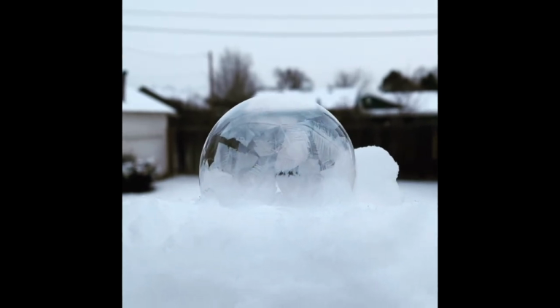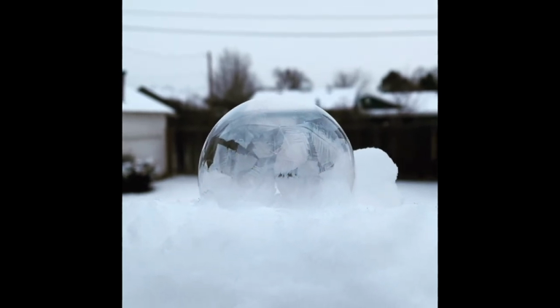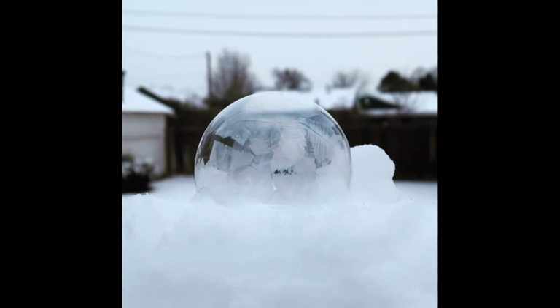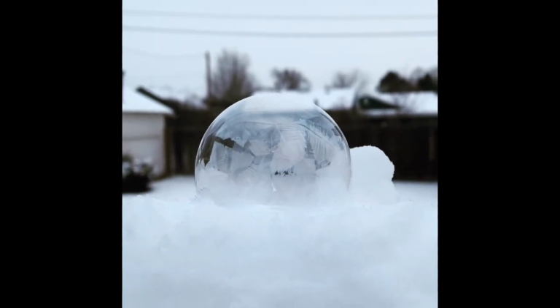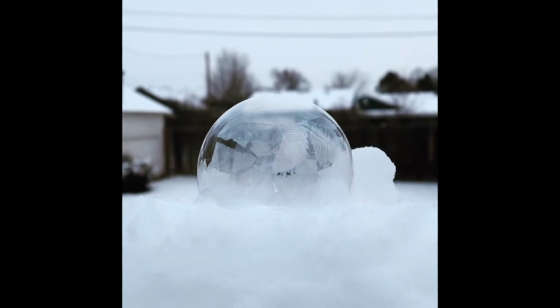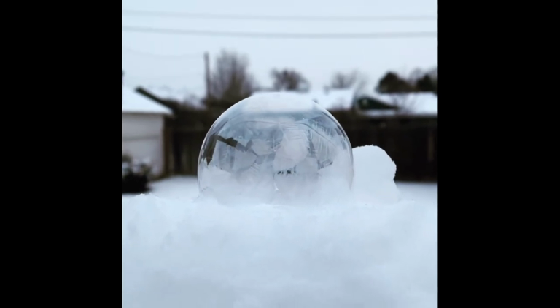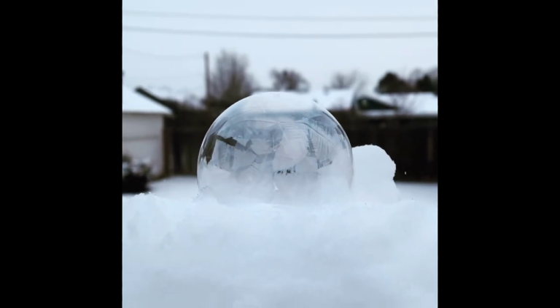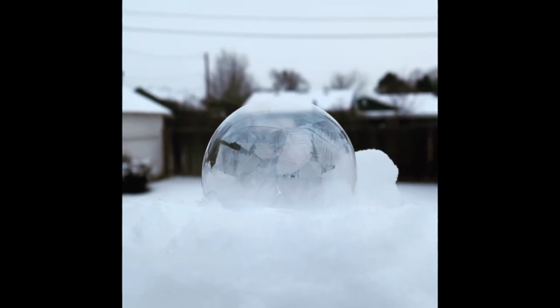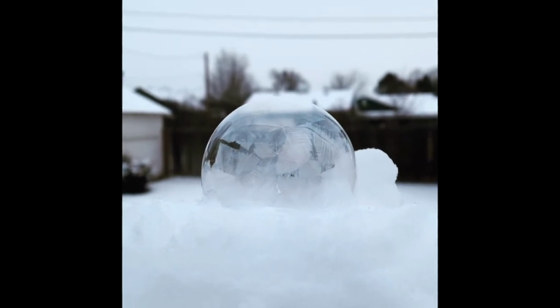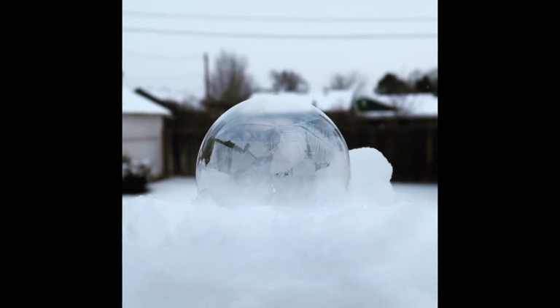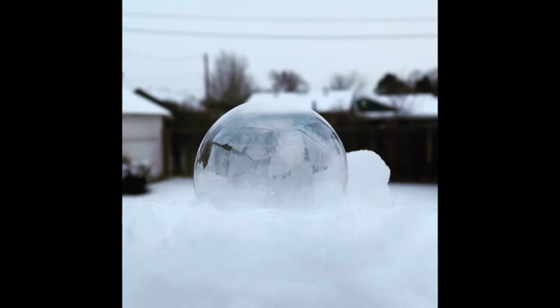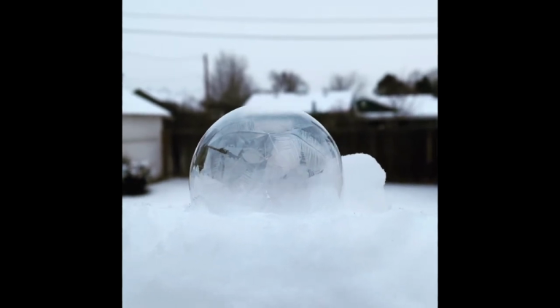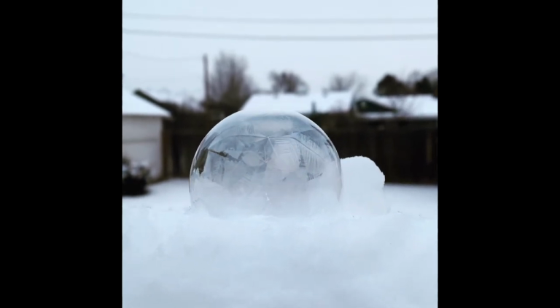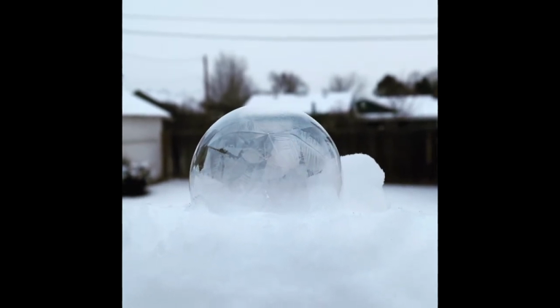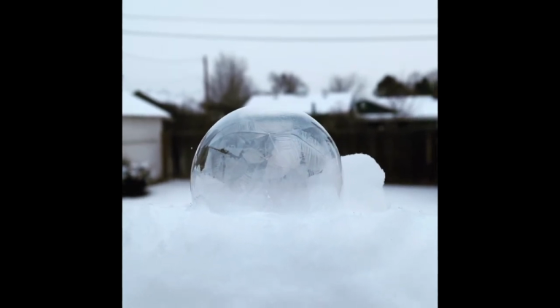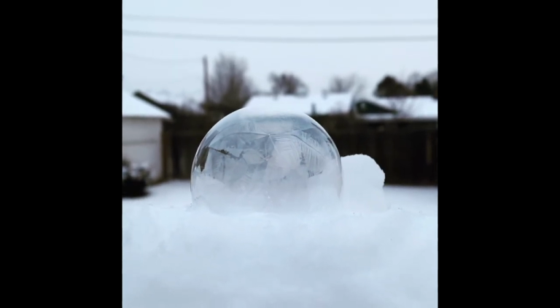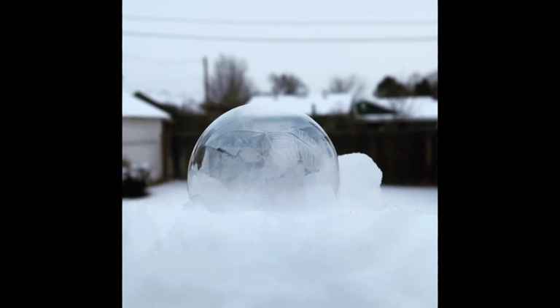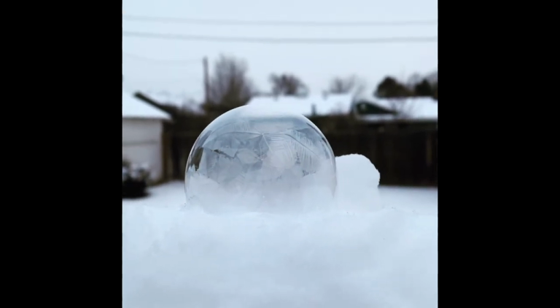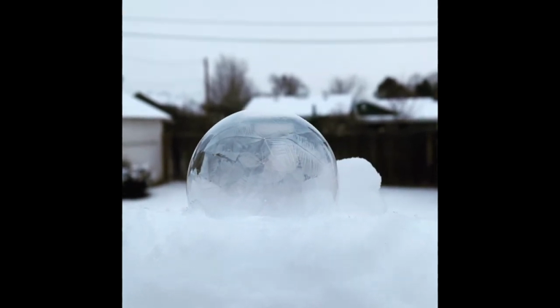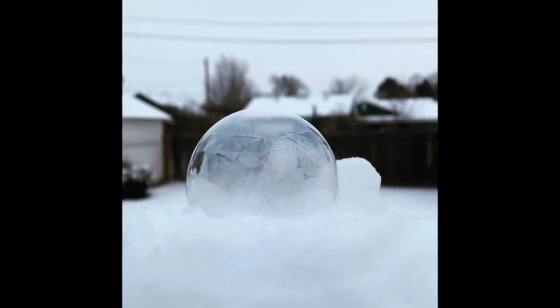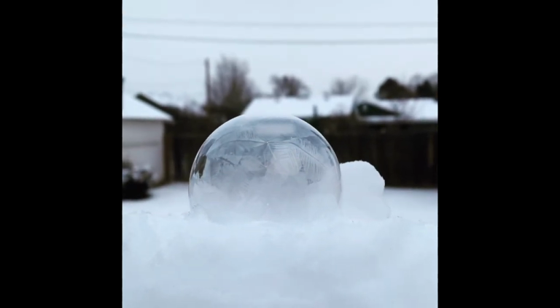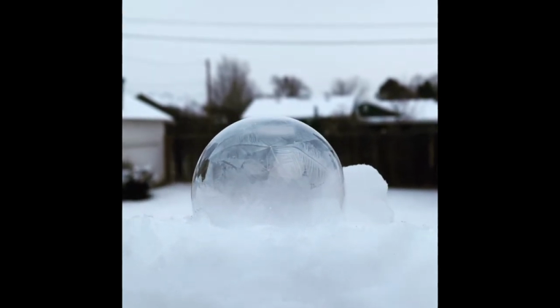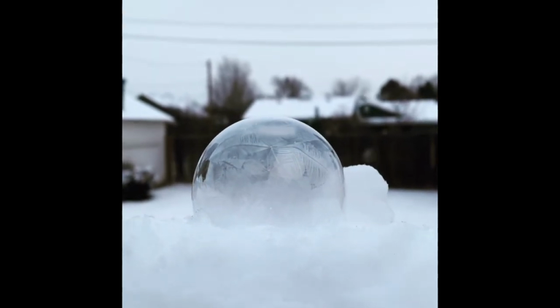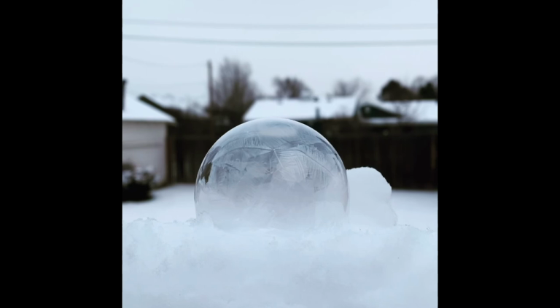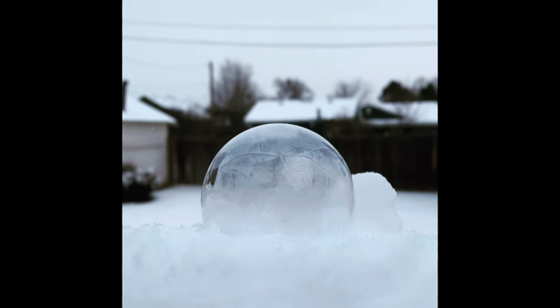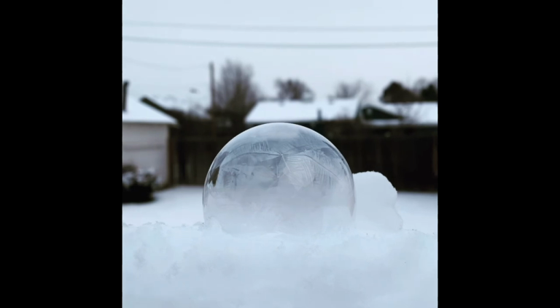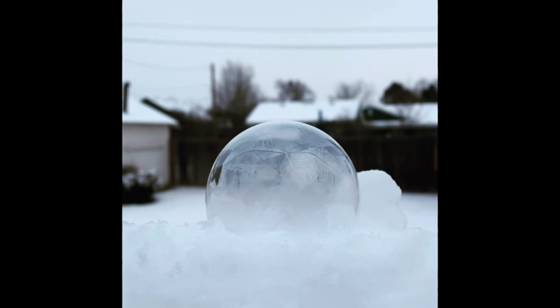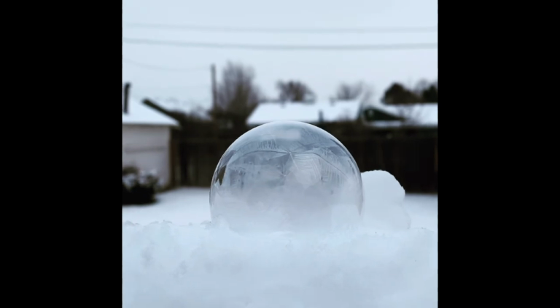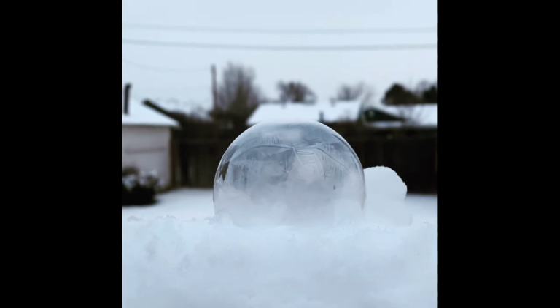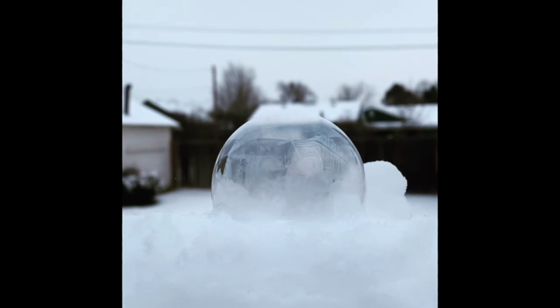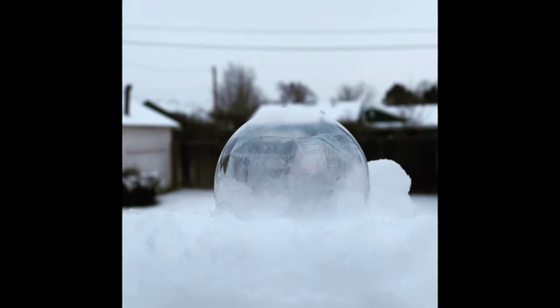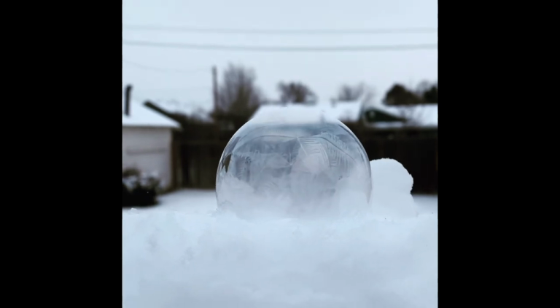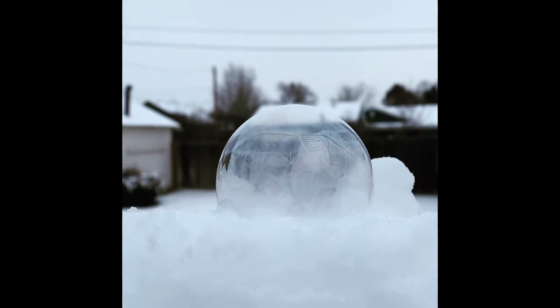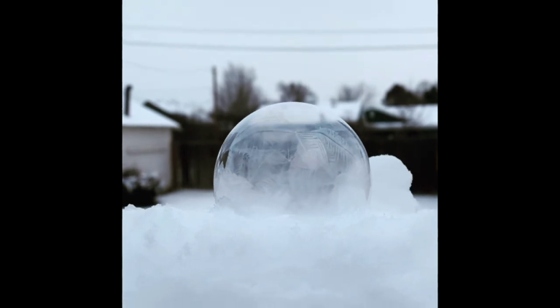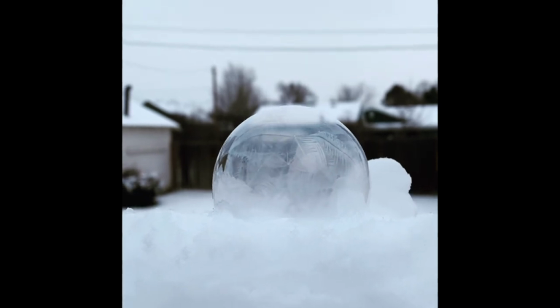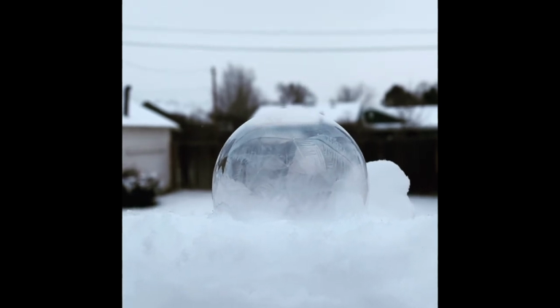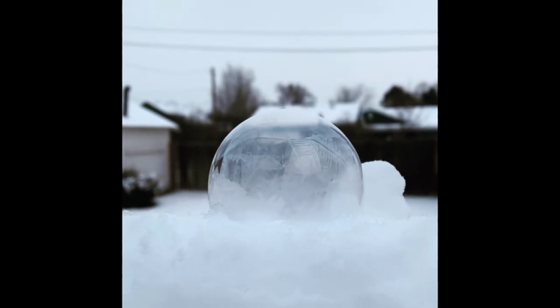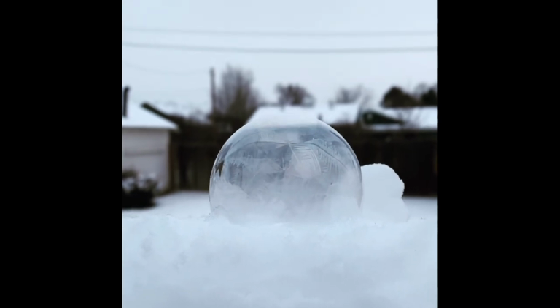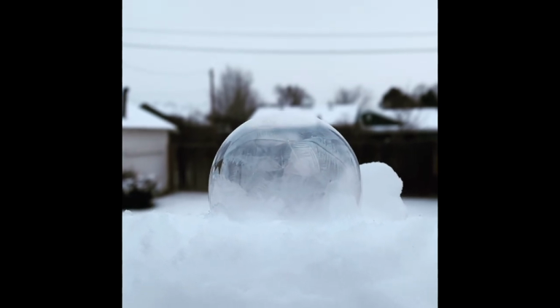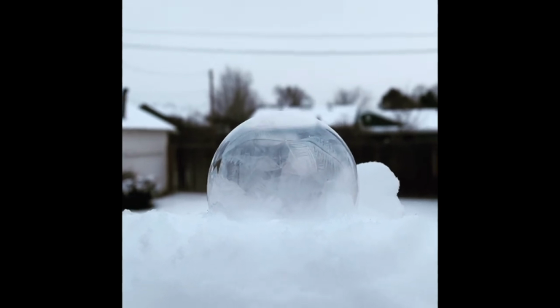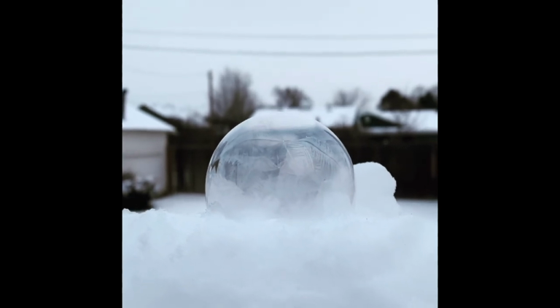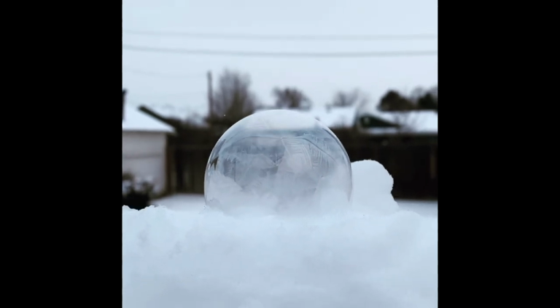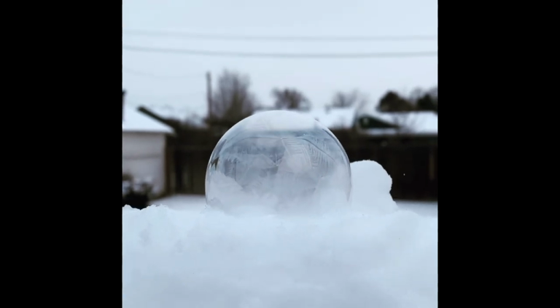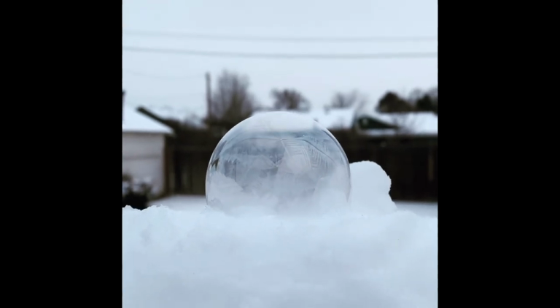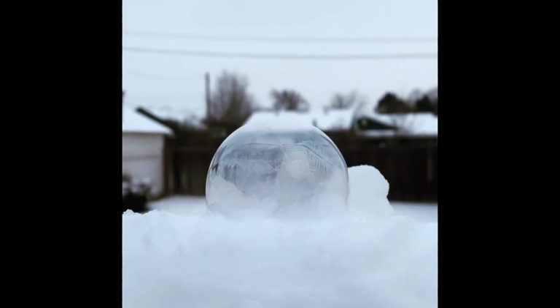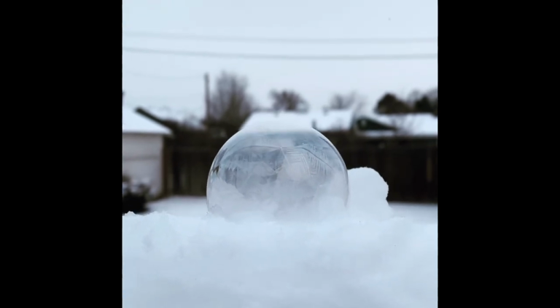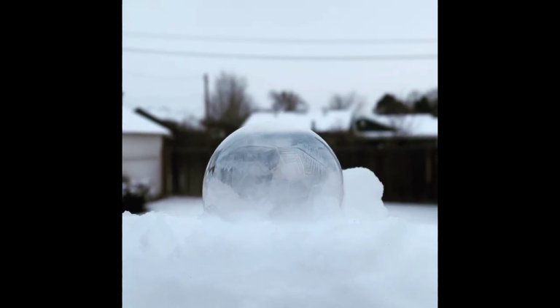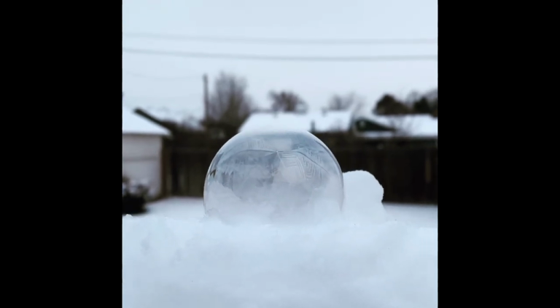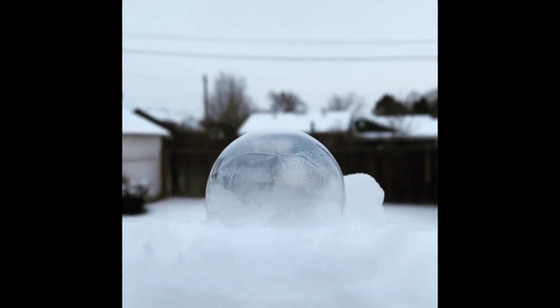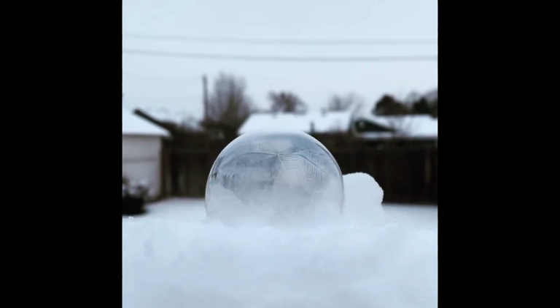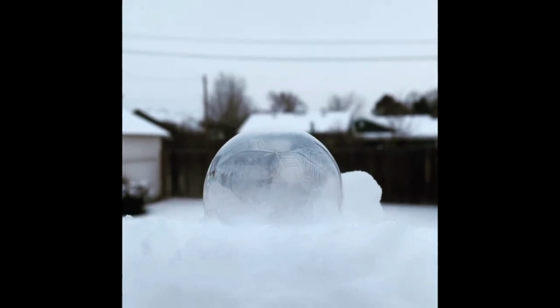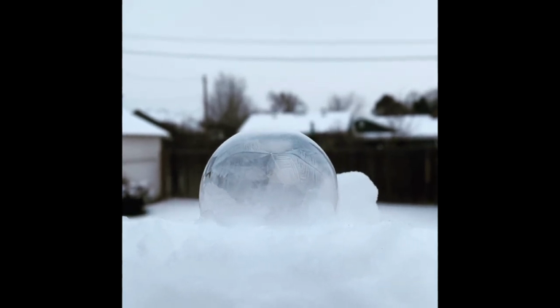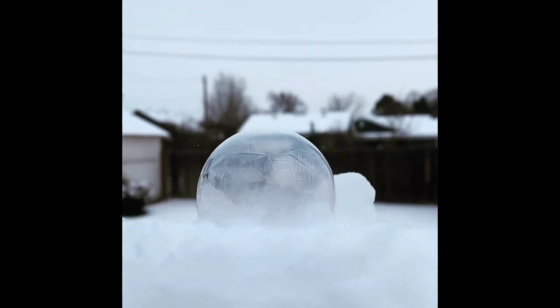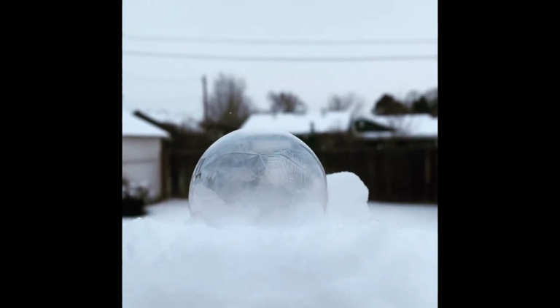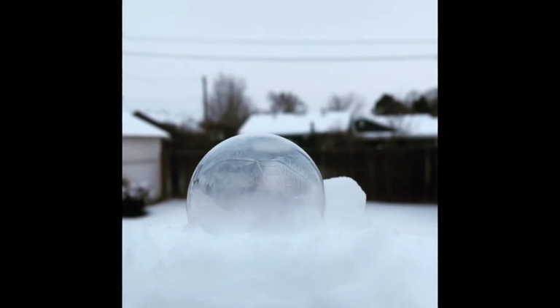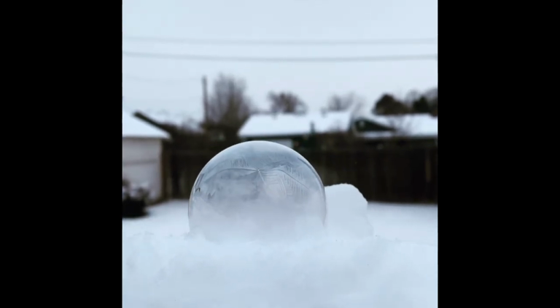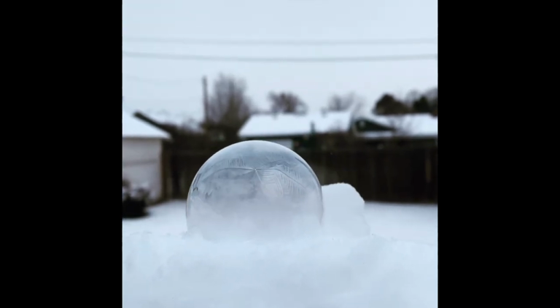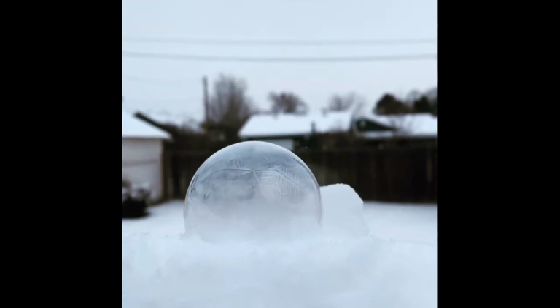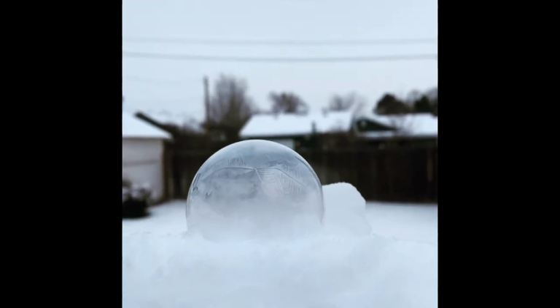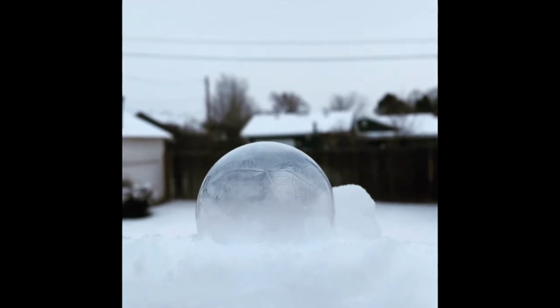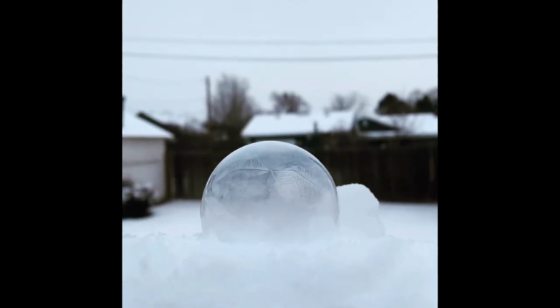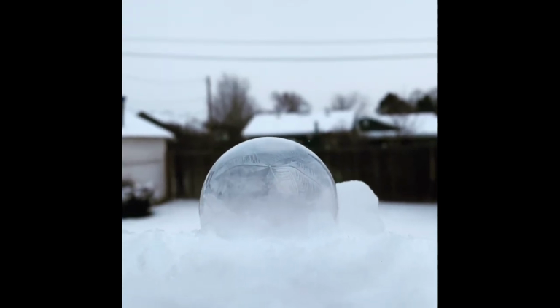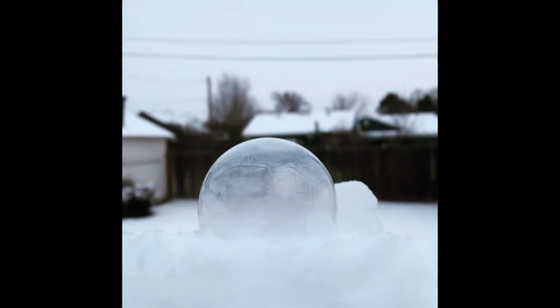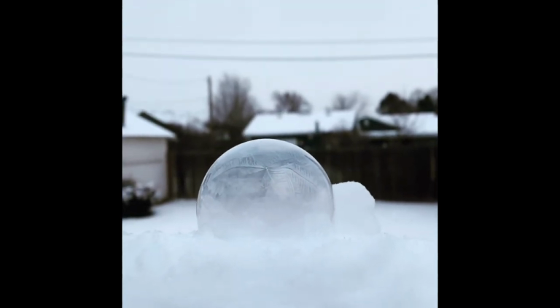So enjoy the rest of that bubble. Thanks for watching another Science Short, guys. I hope to see you back next week. Thank you.